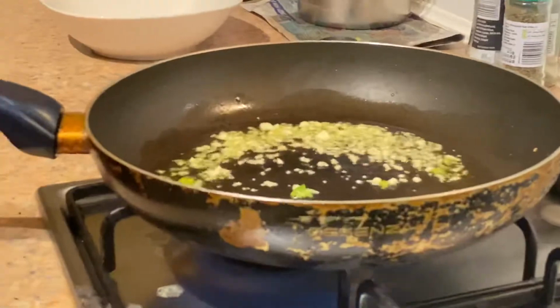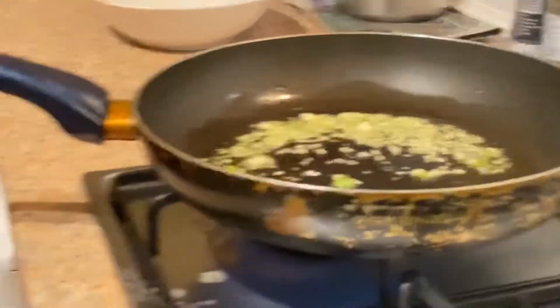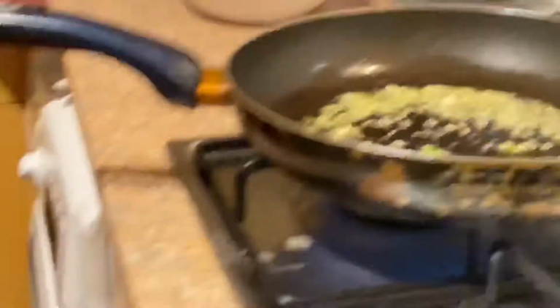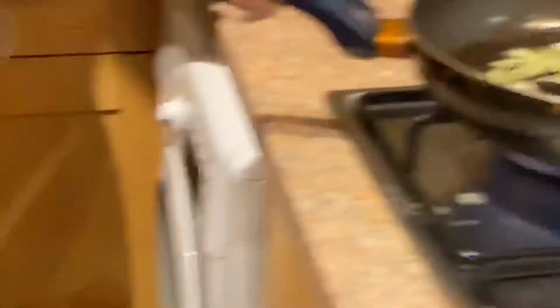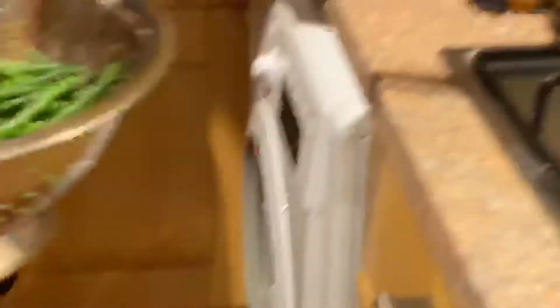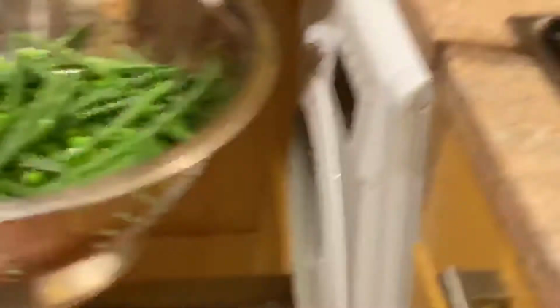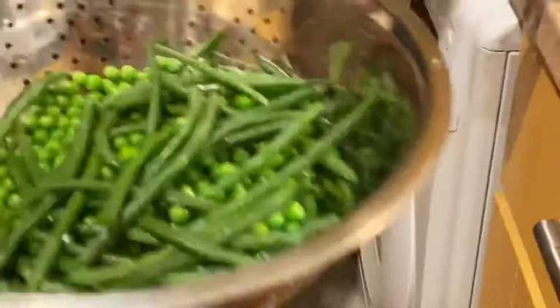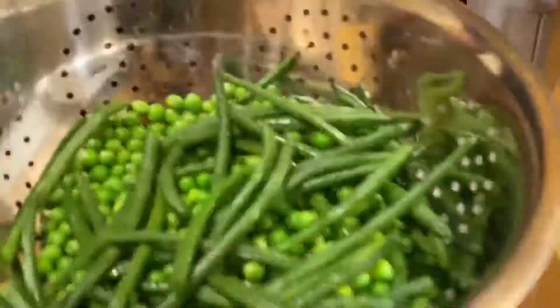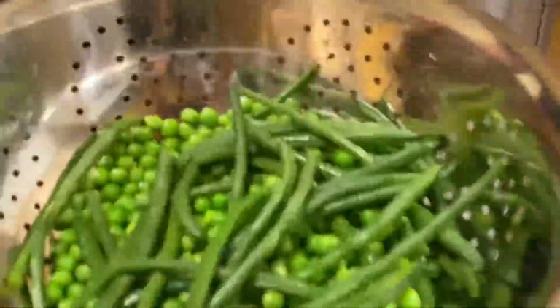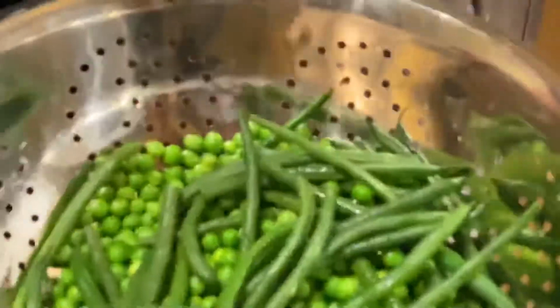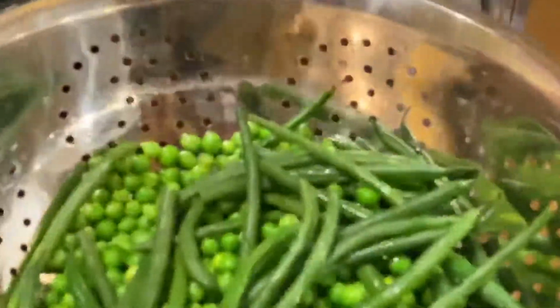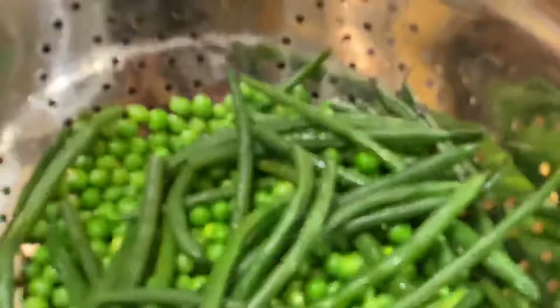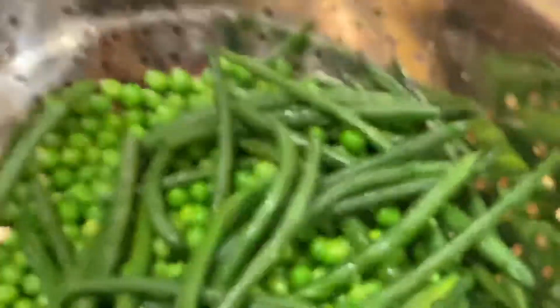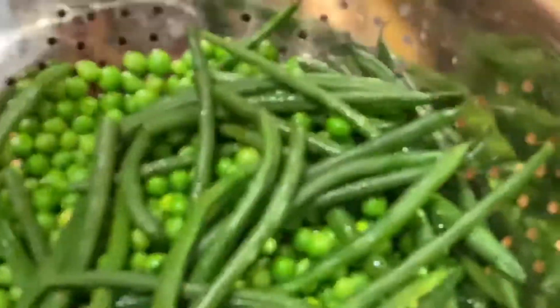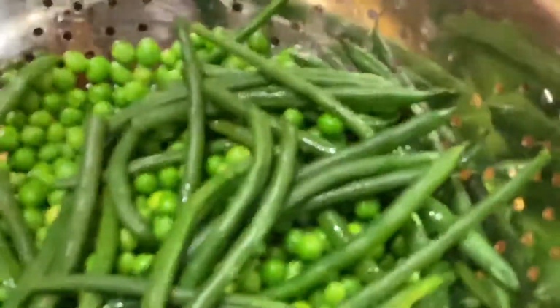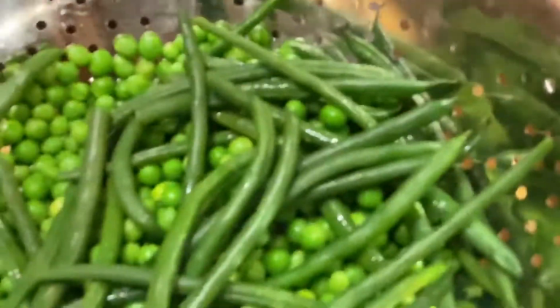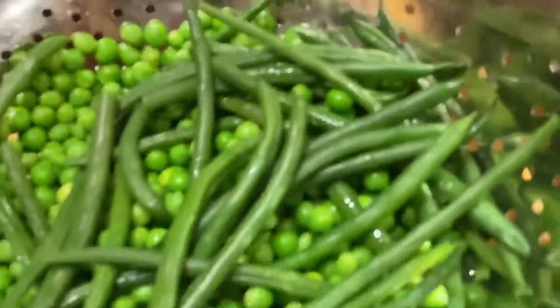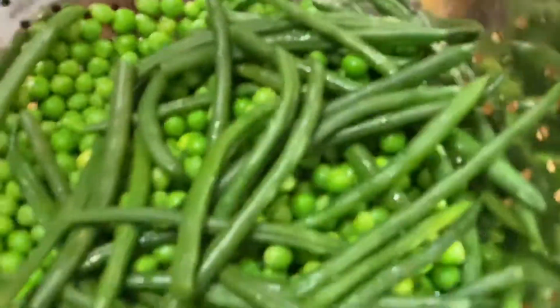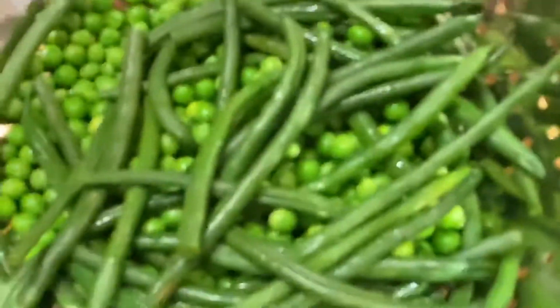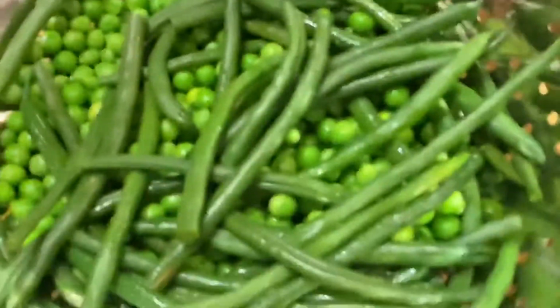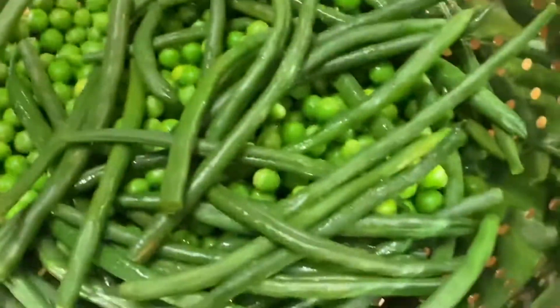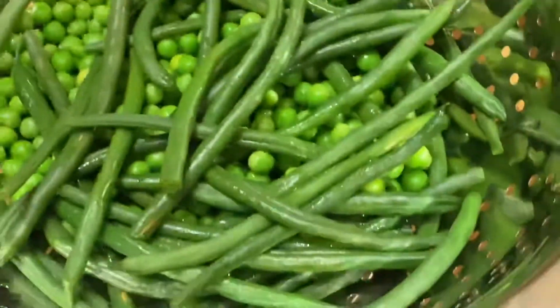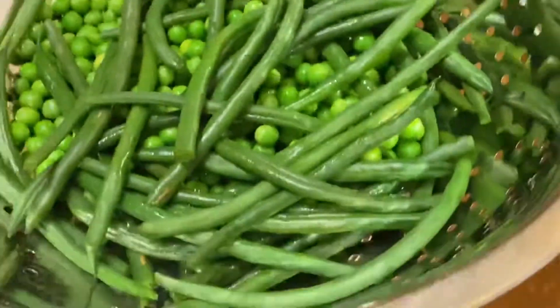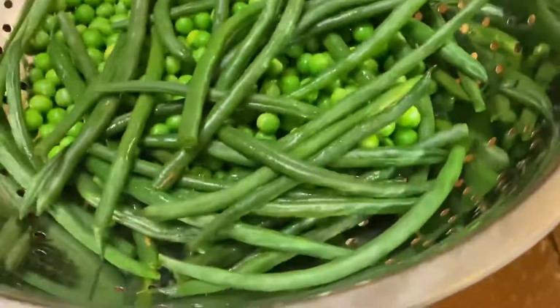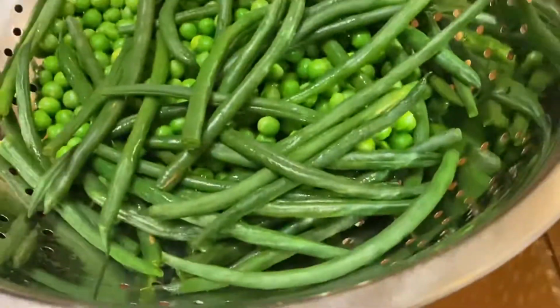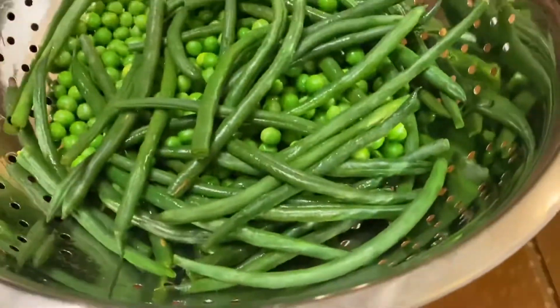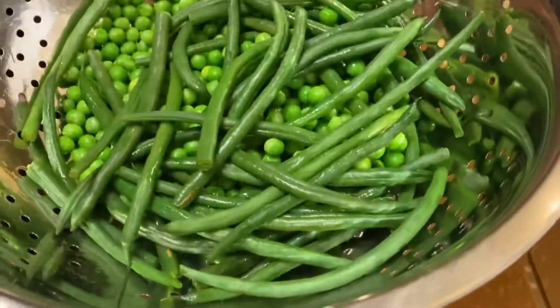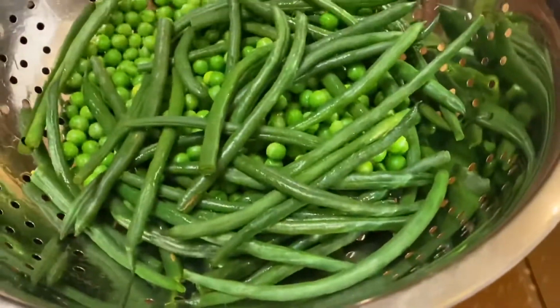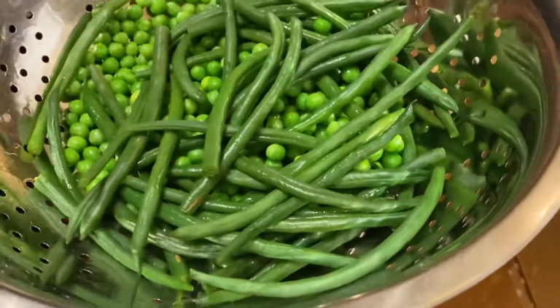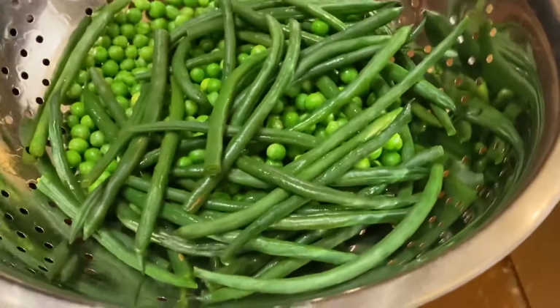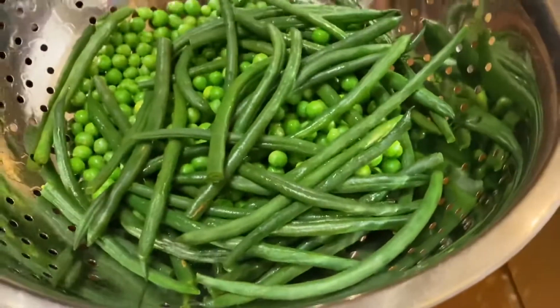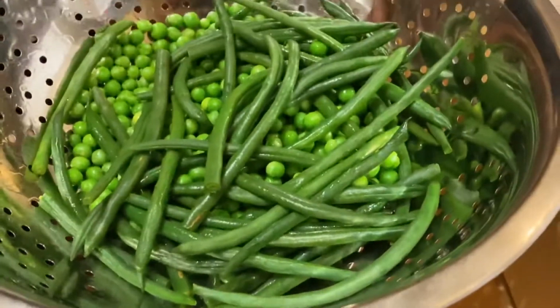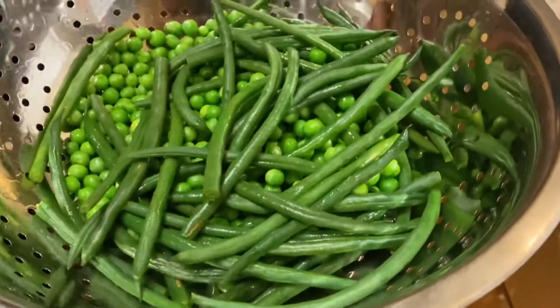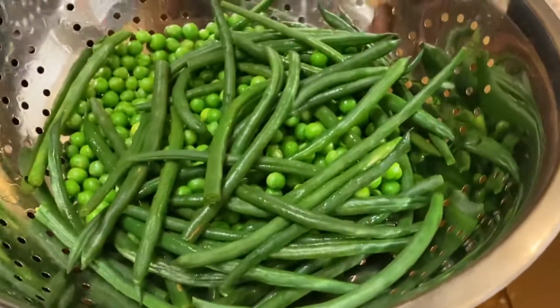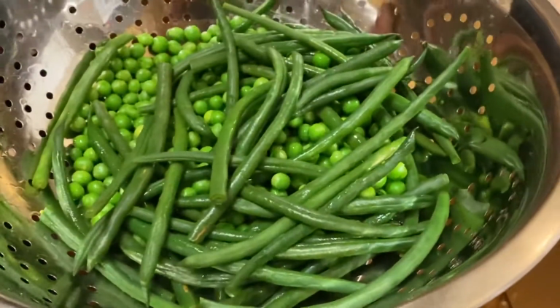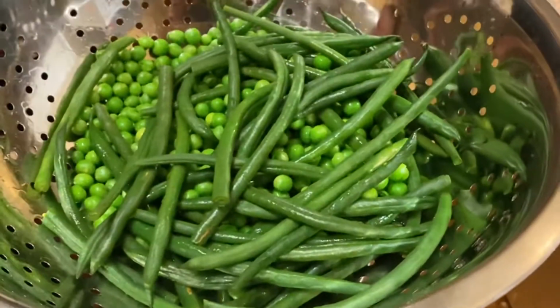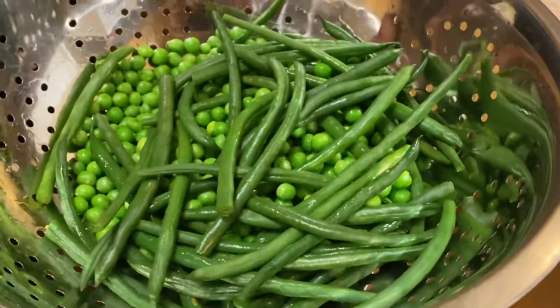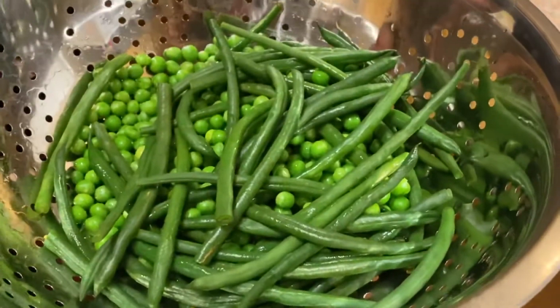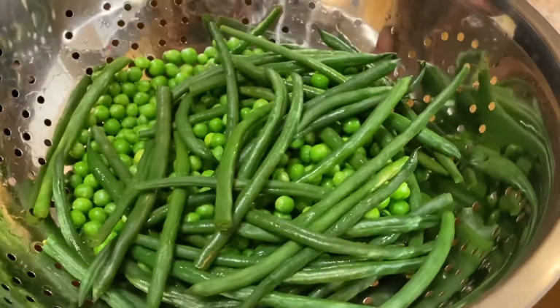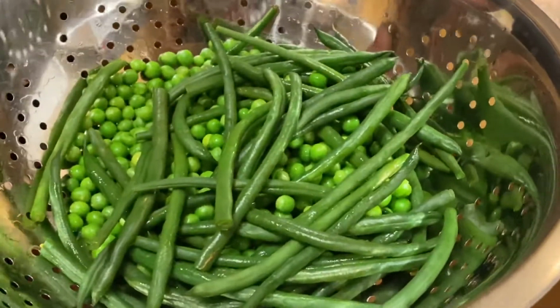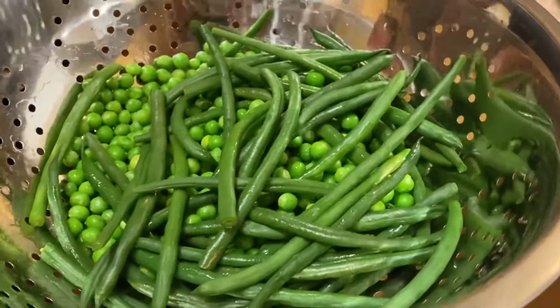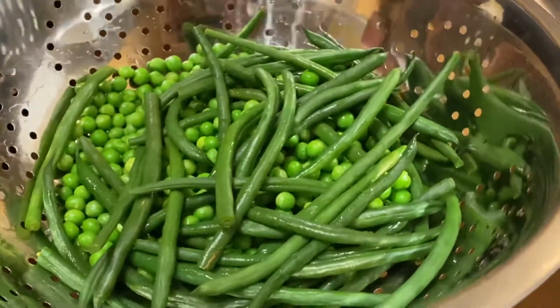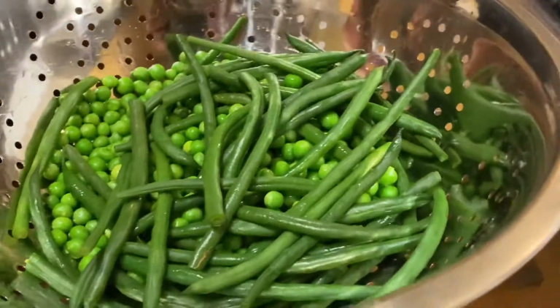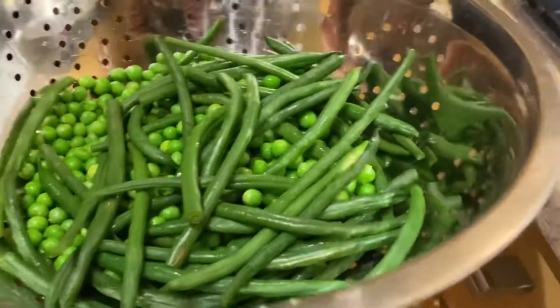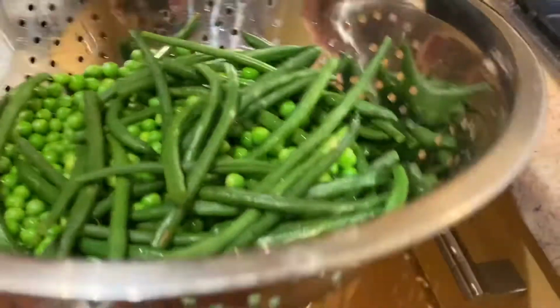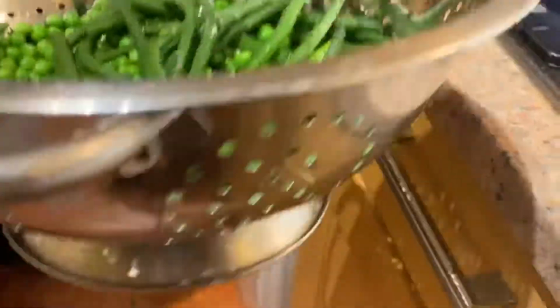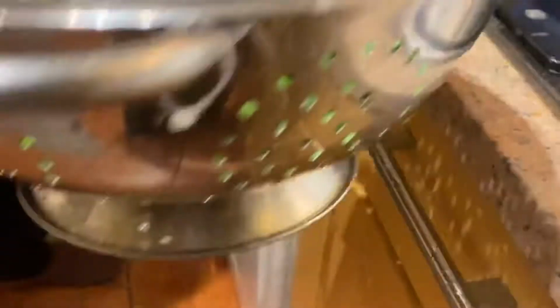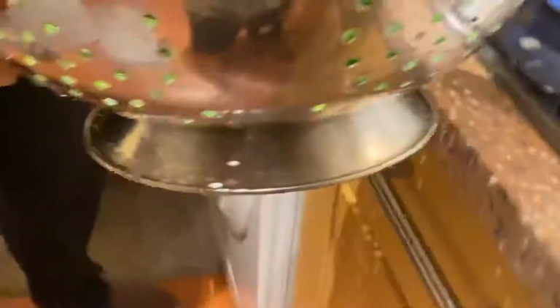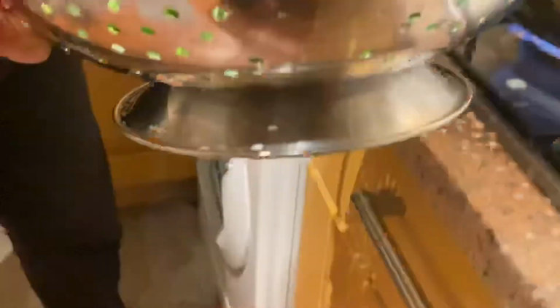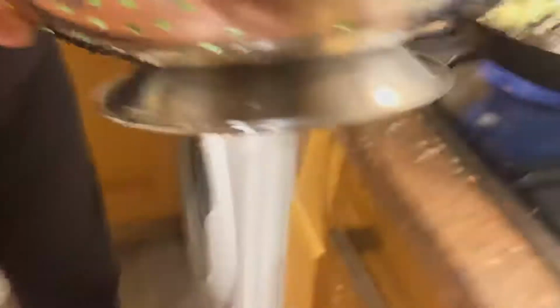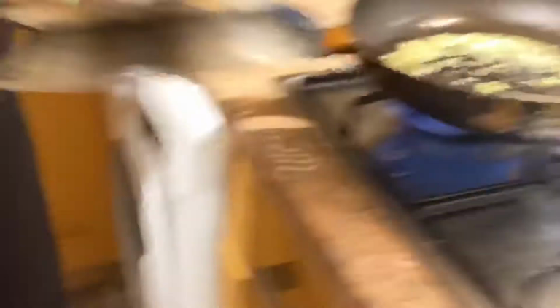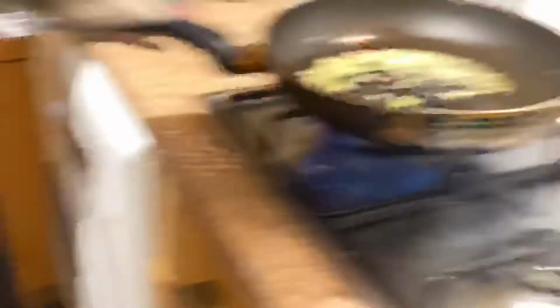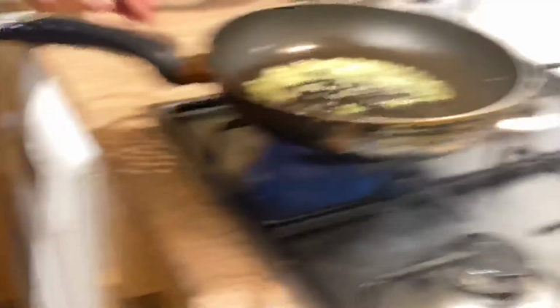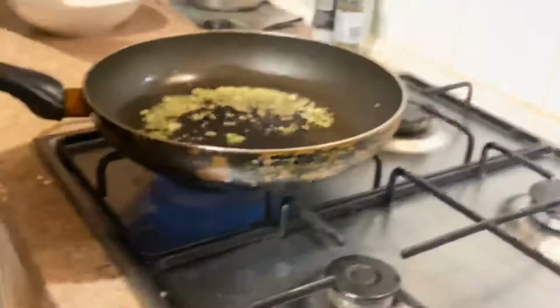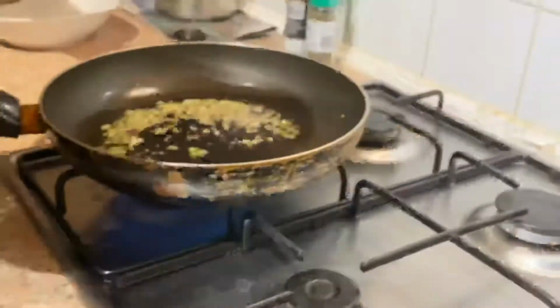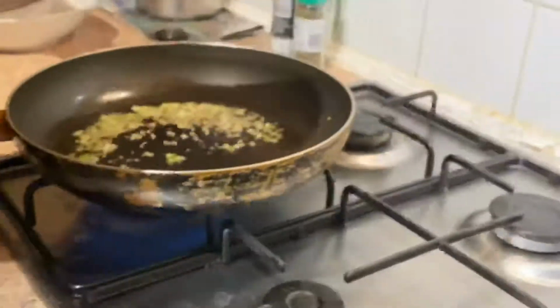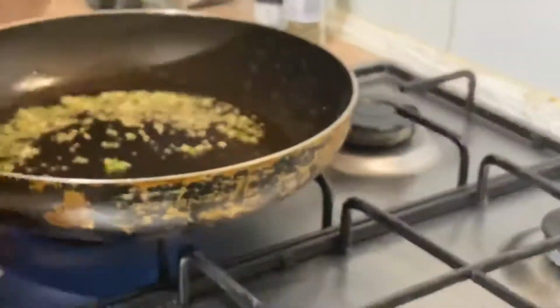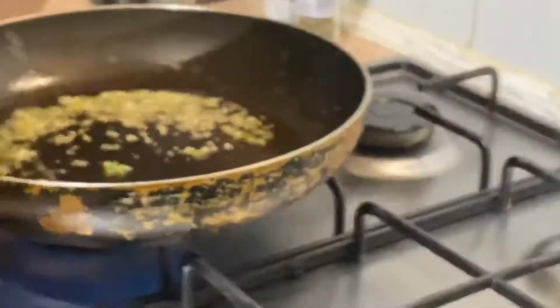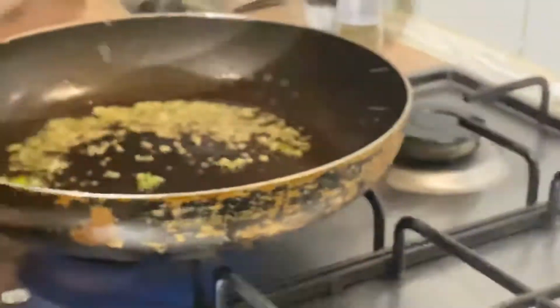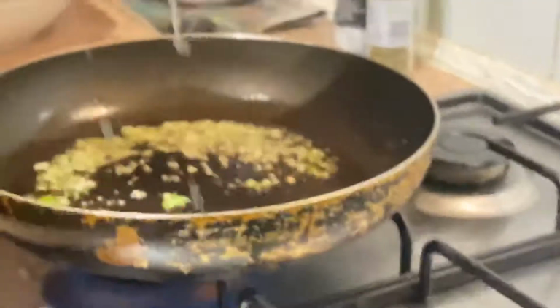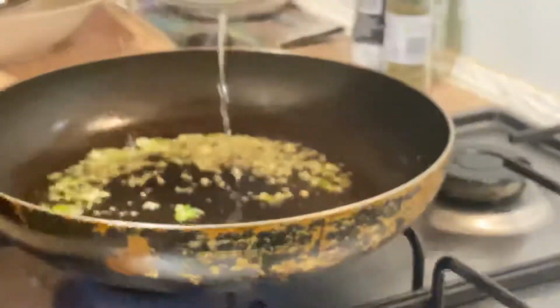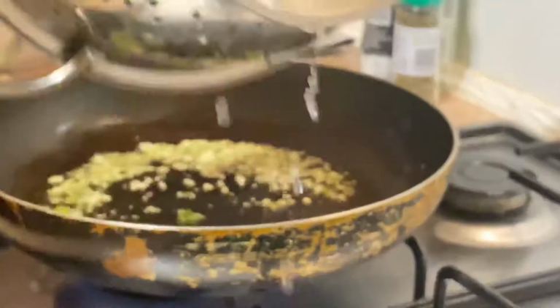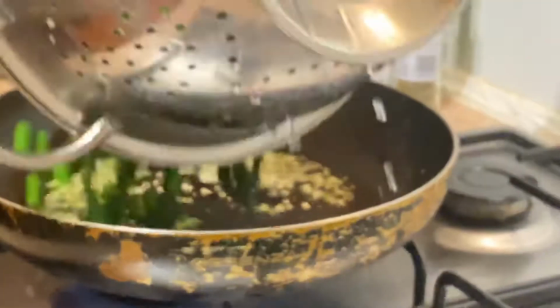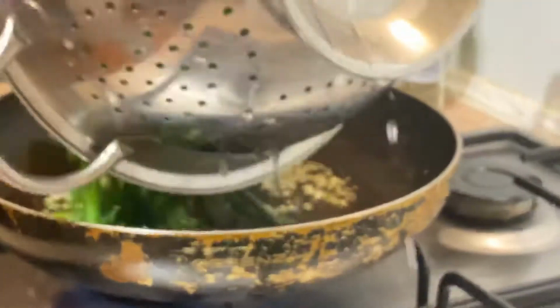In here we've got some green beans and peas — I added some peas because I didn't think we had enough green beans. In it goes.